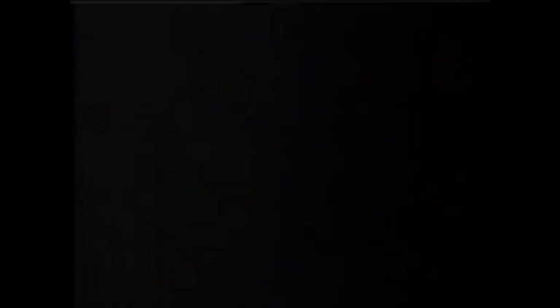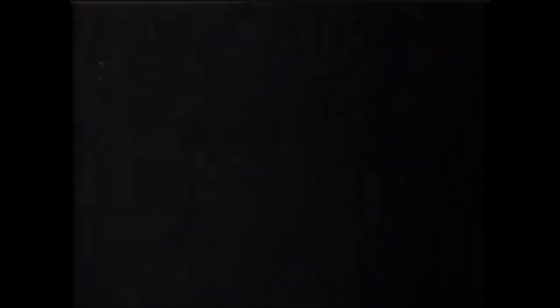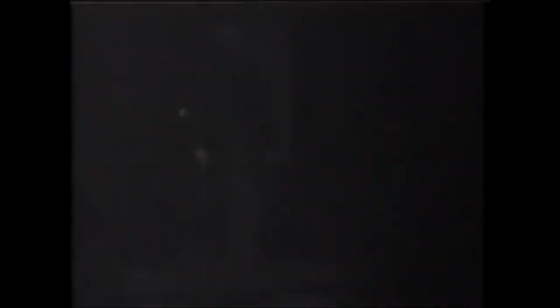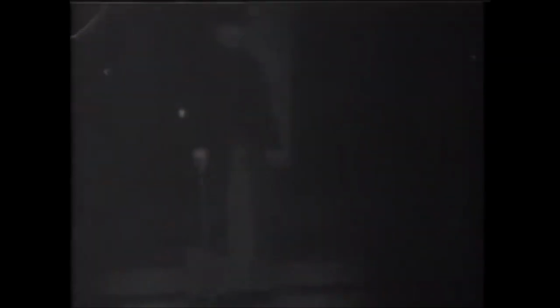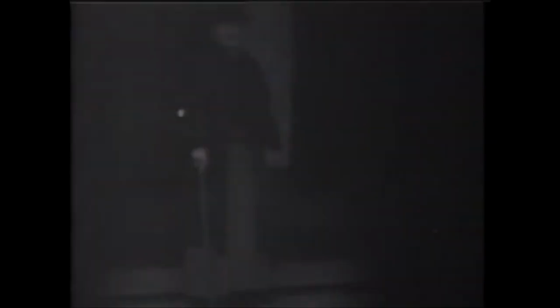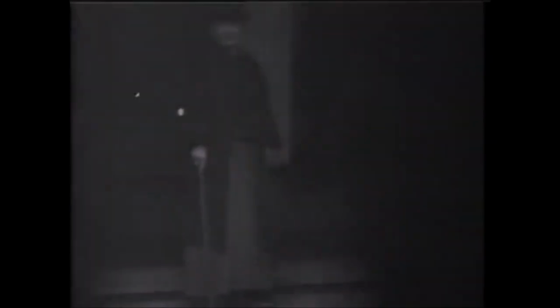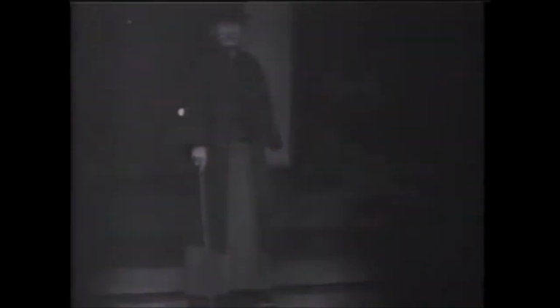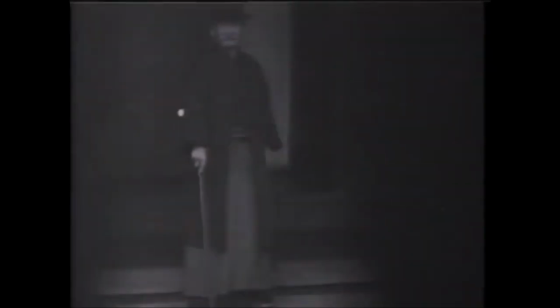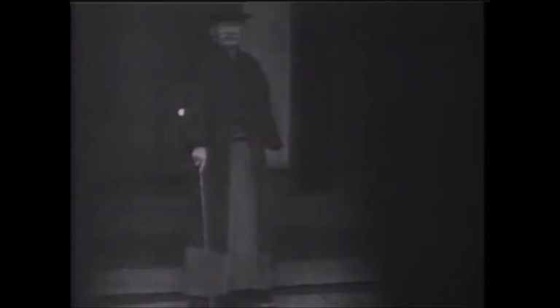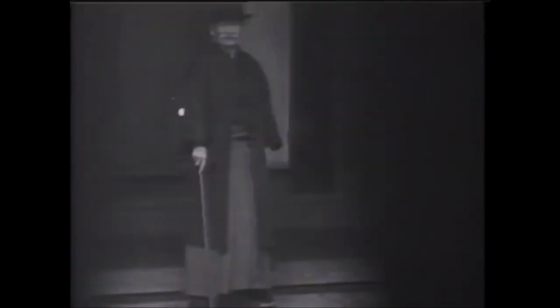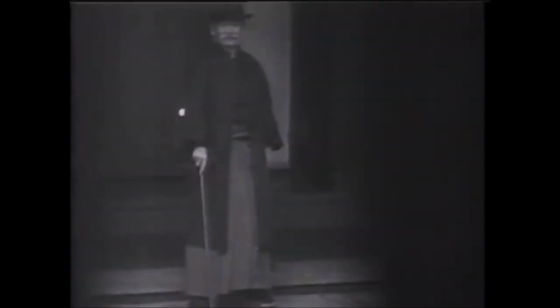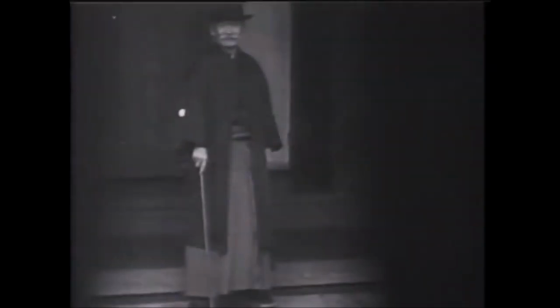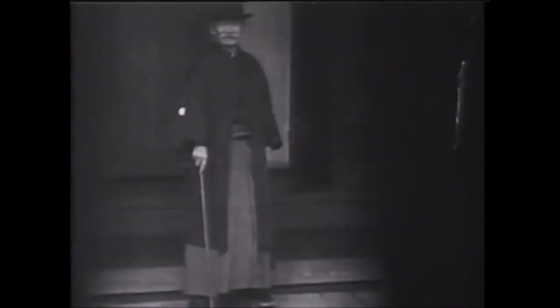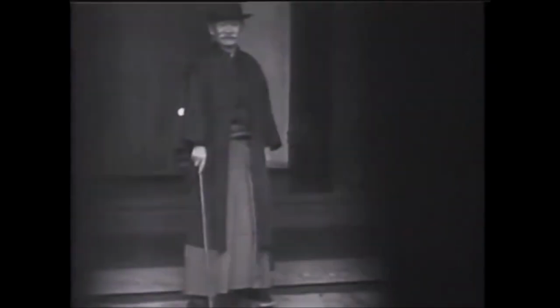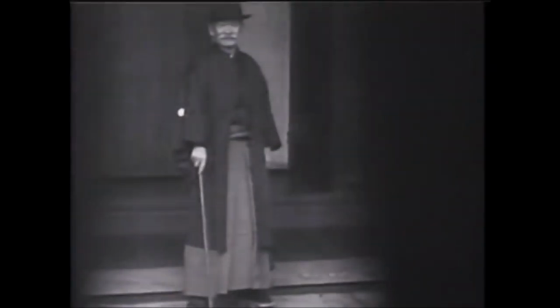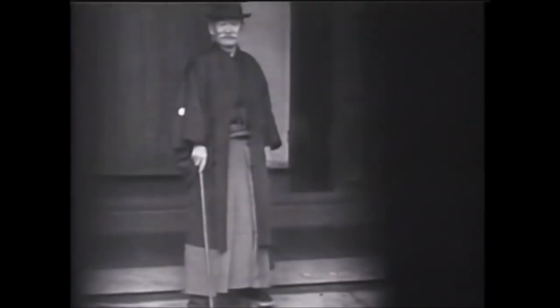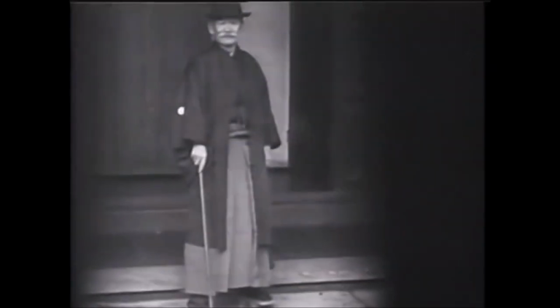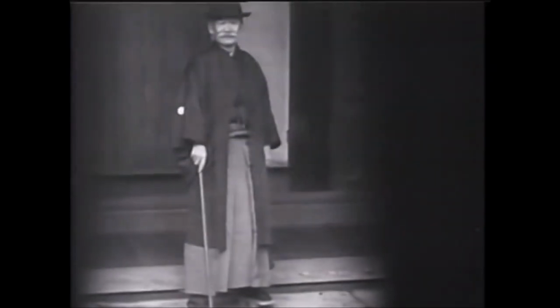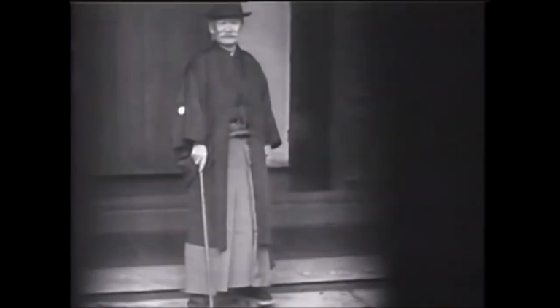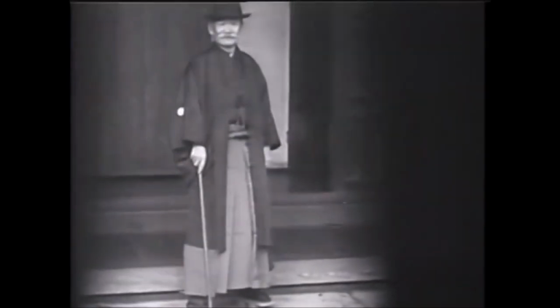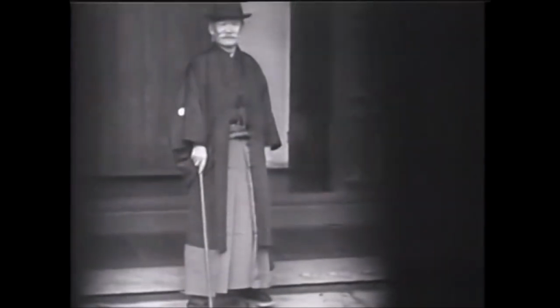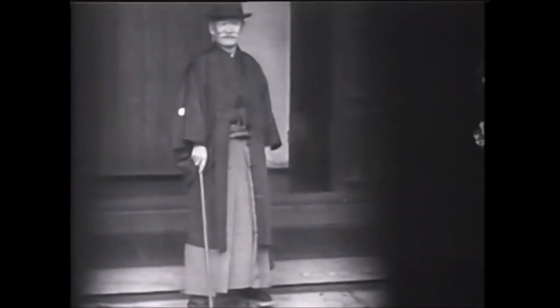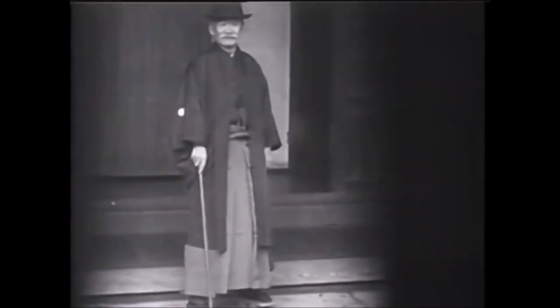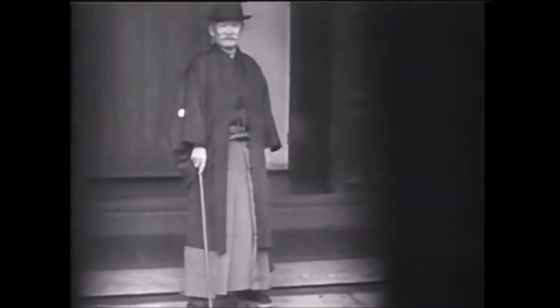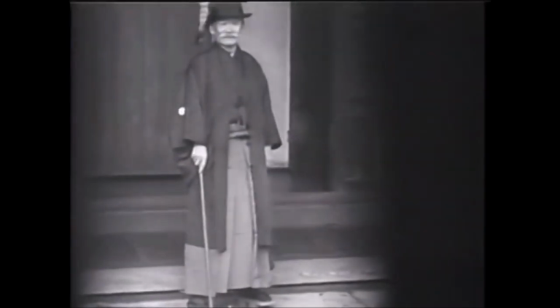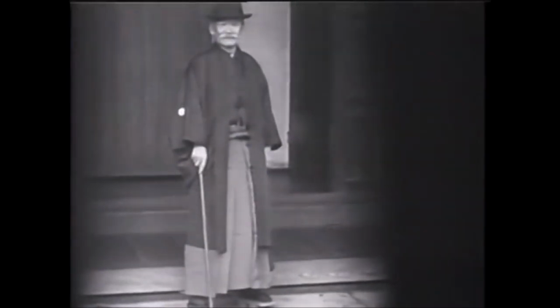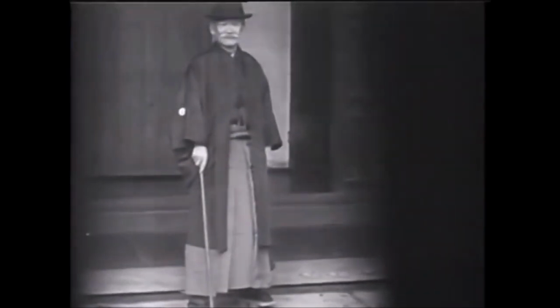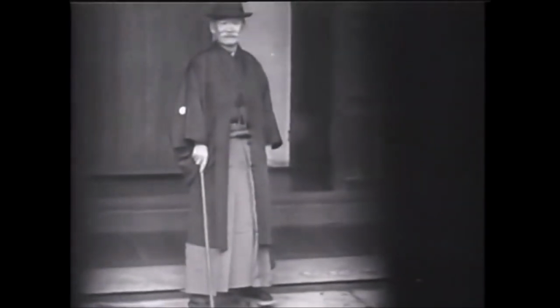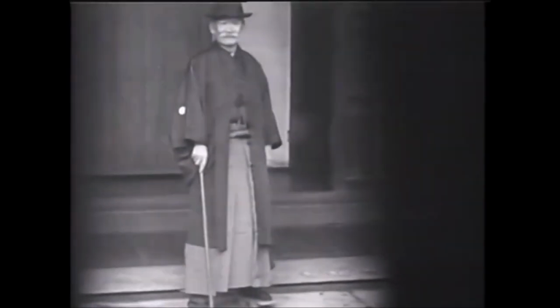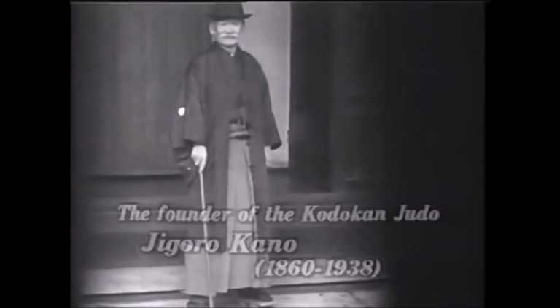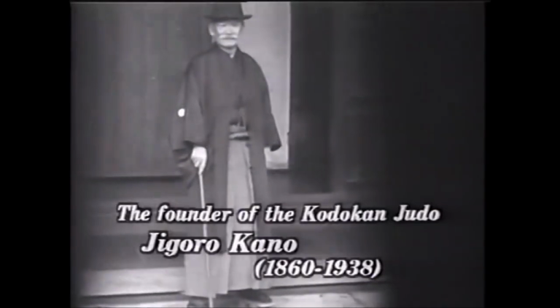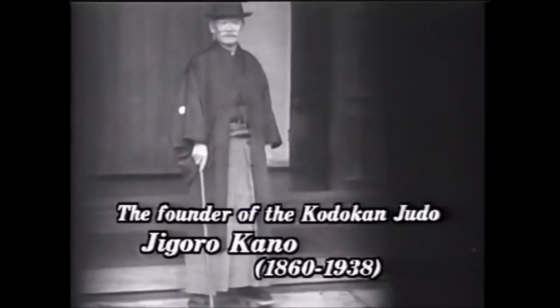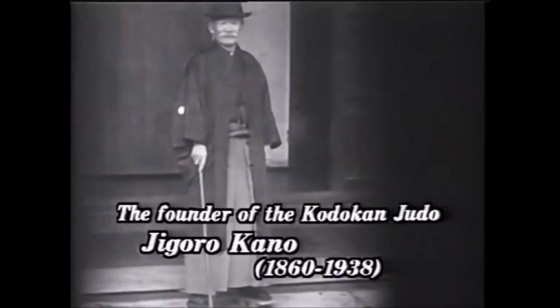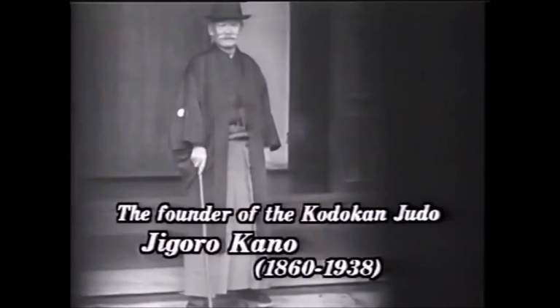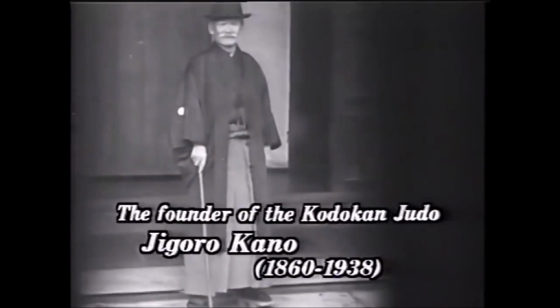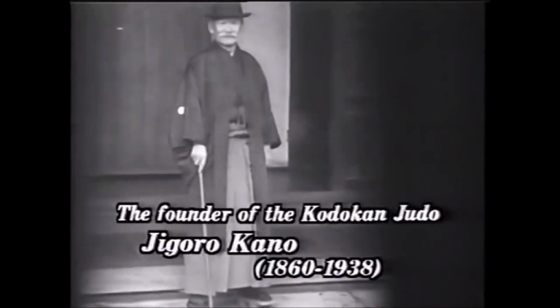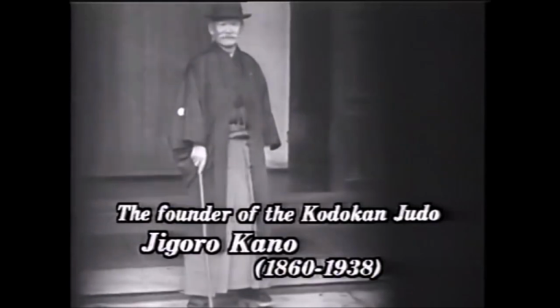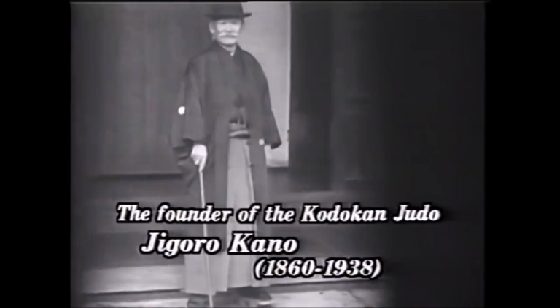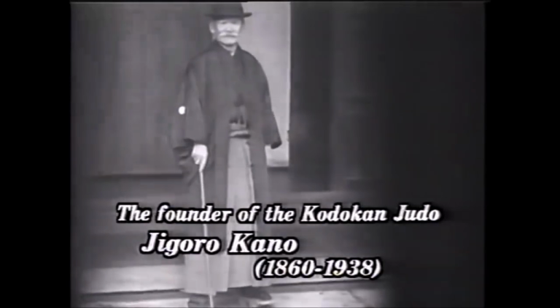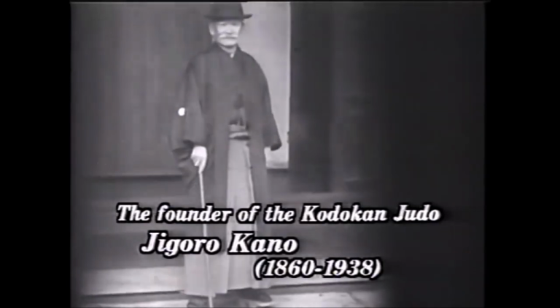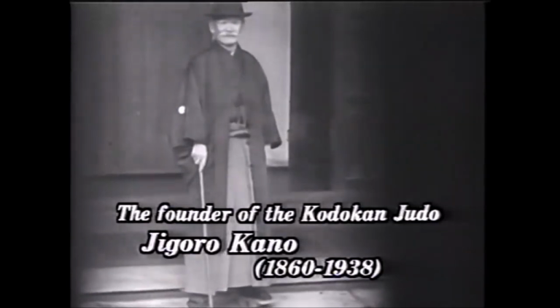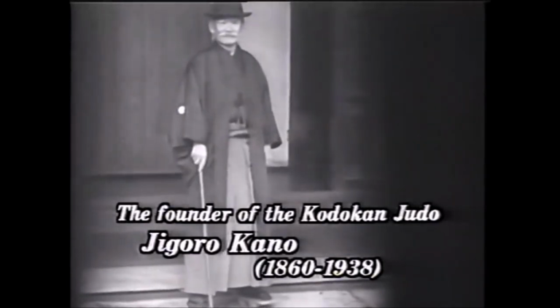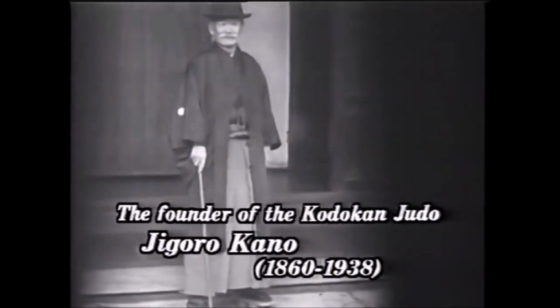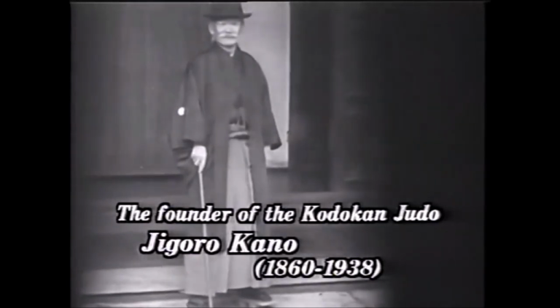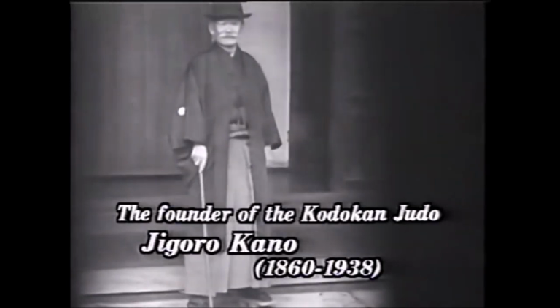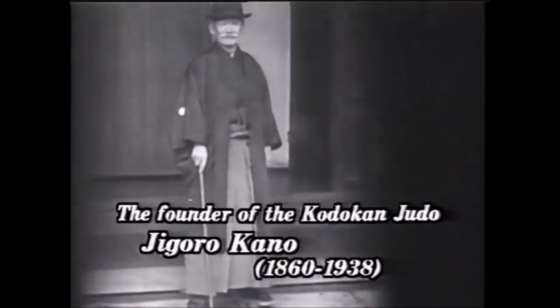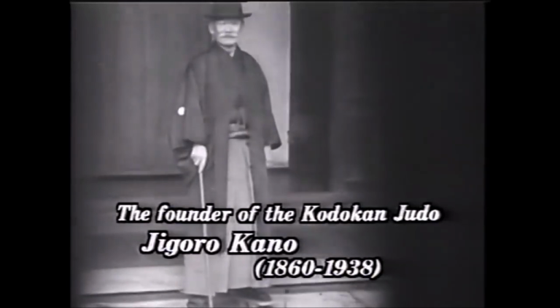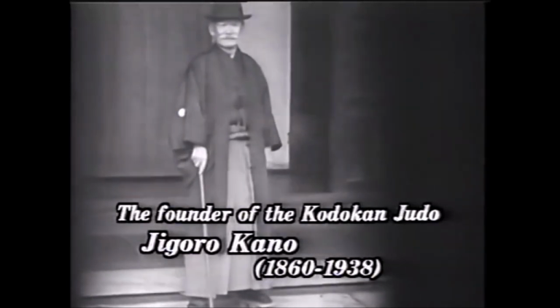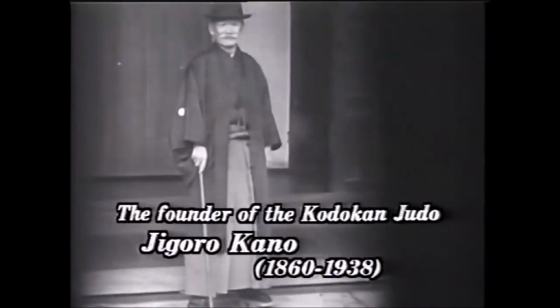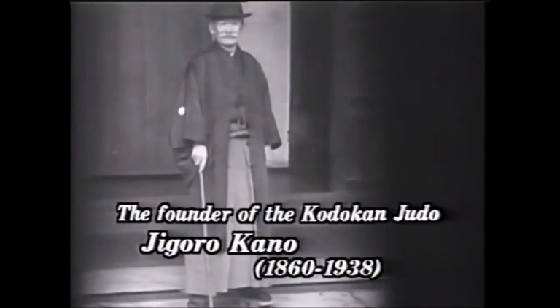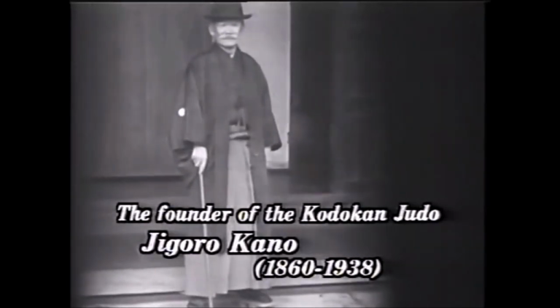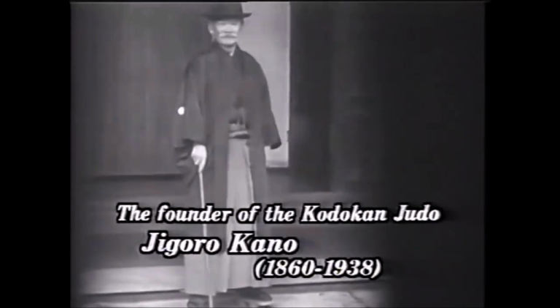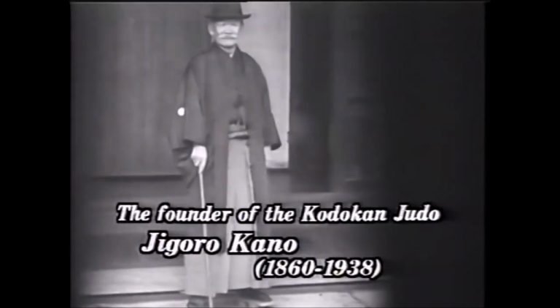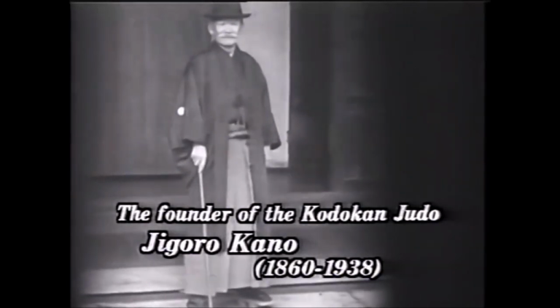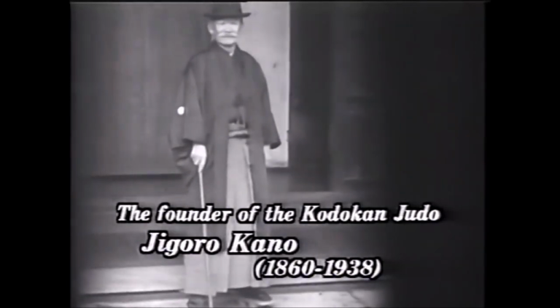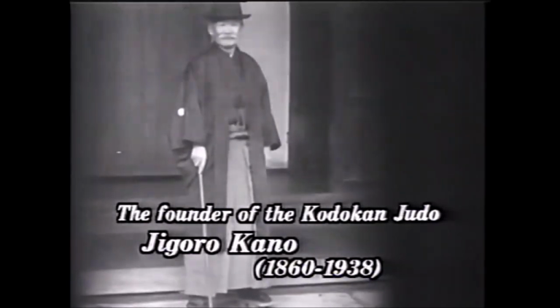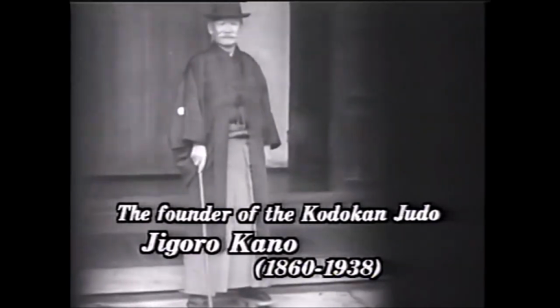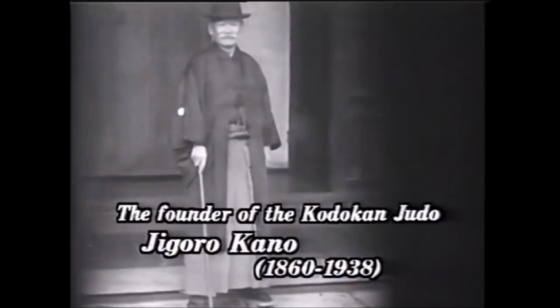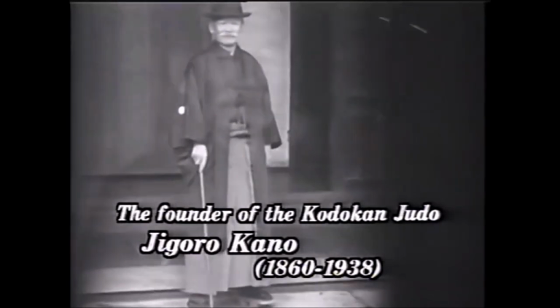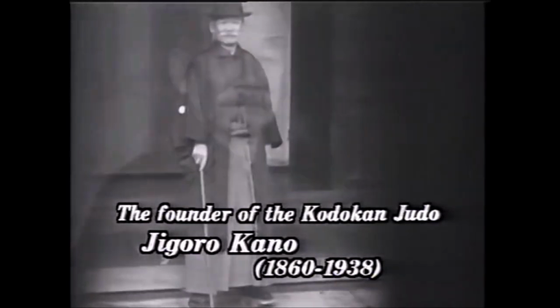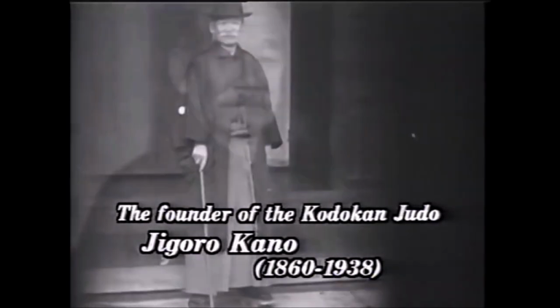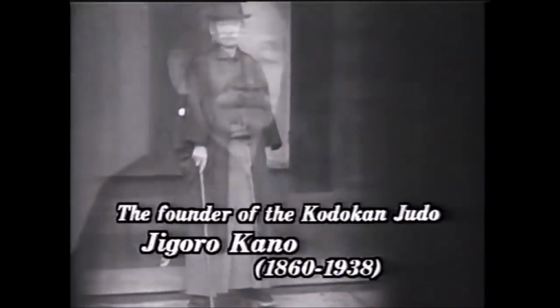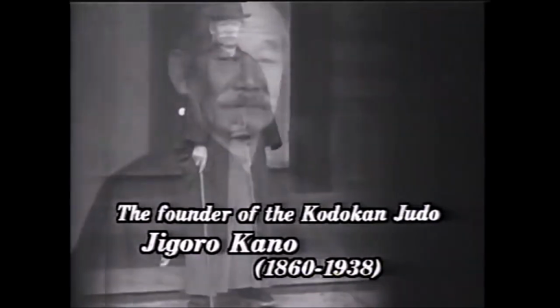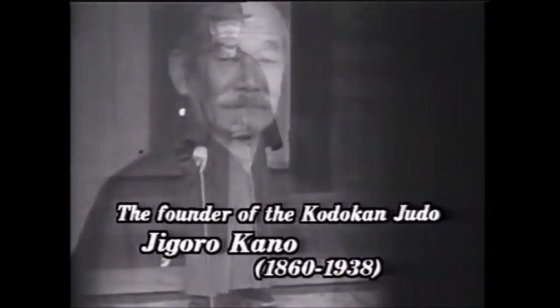Hi, this is Chedi. This is a video I wanted to do for quite some time now. It's about Judo and Wing Chun.